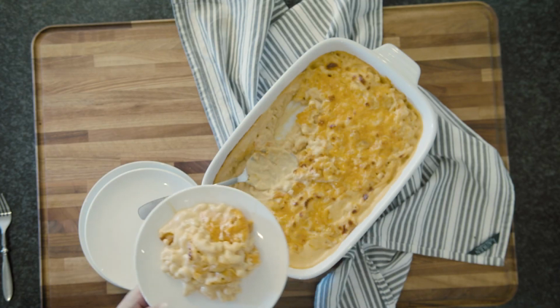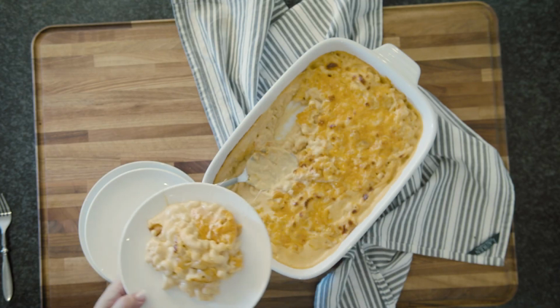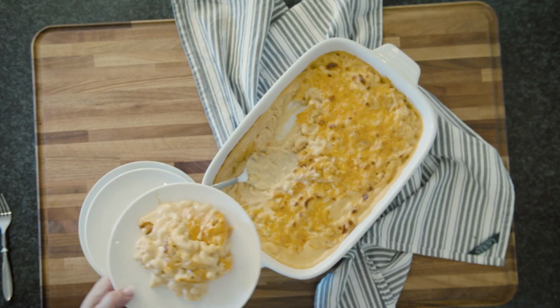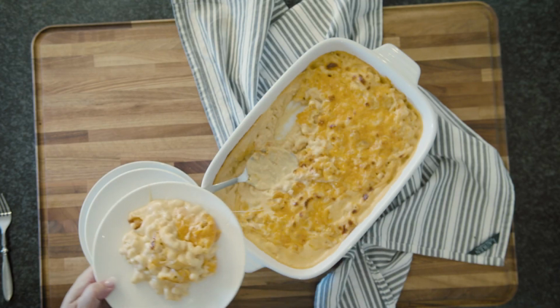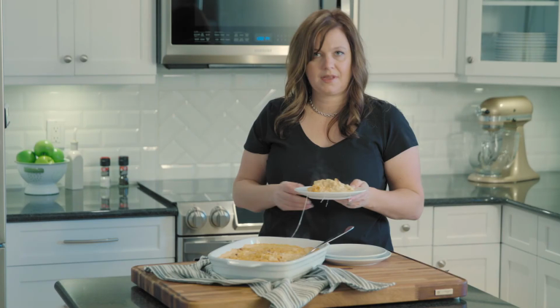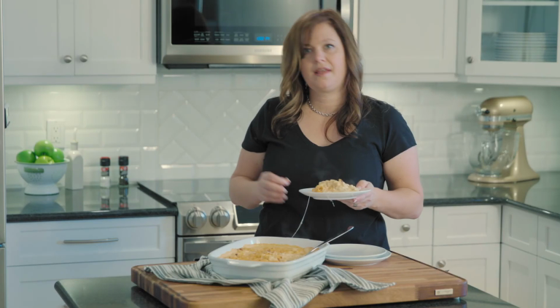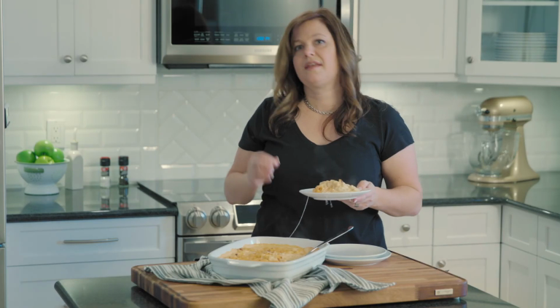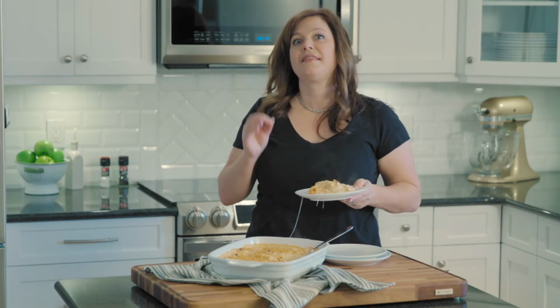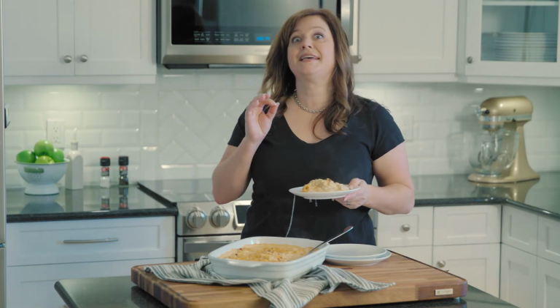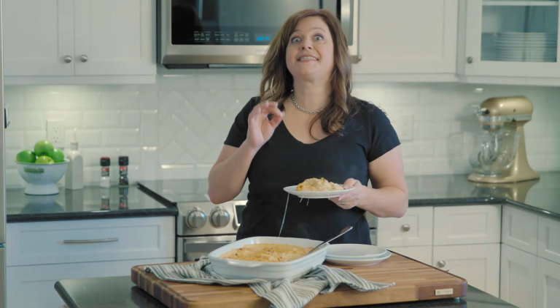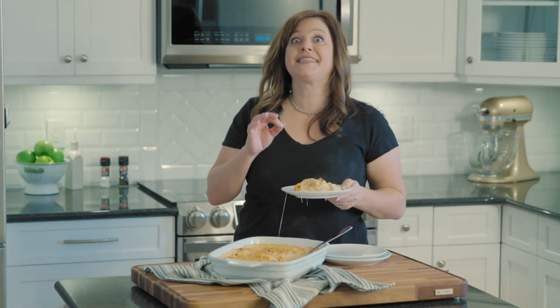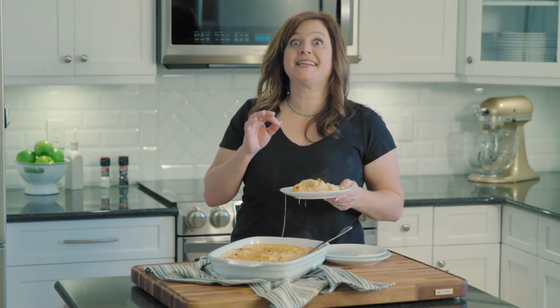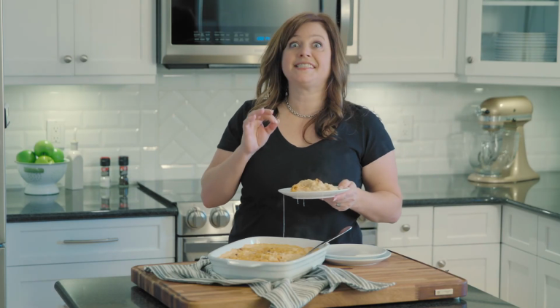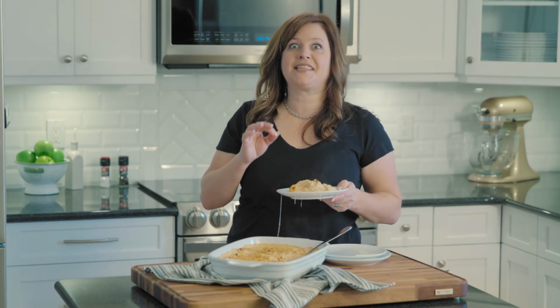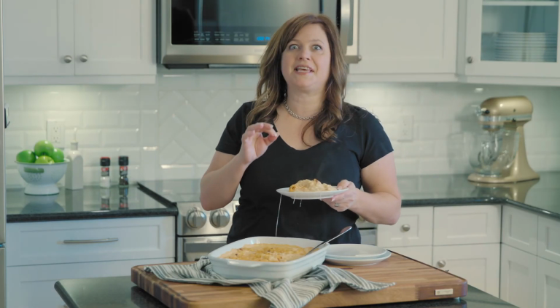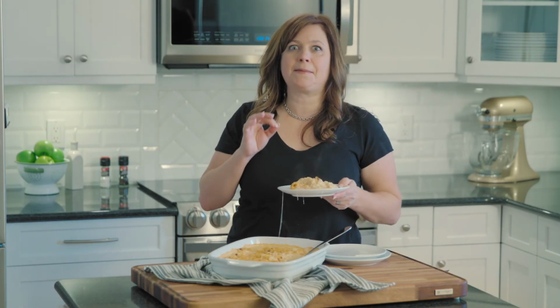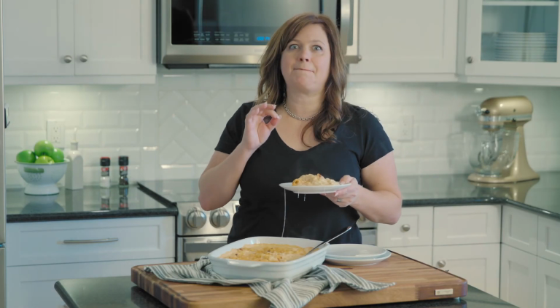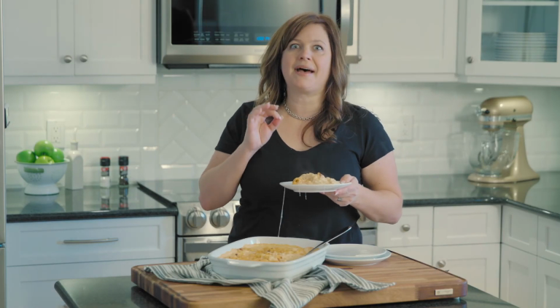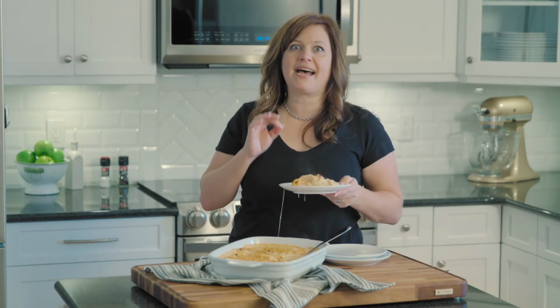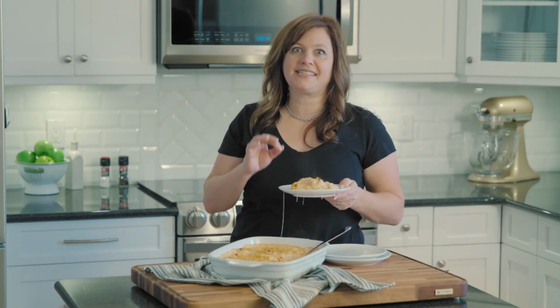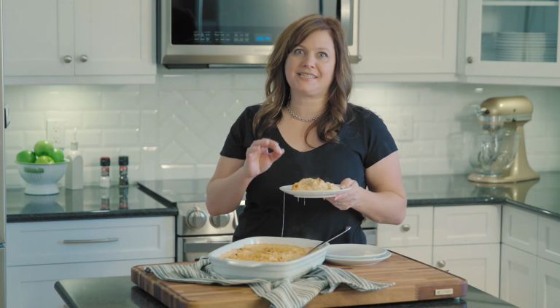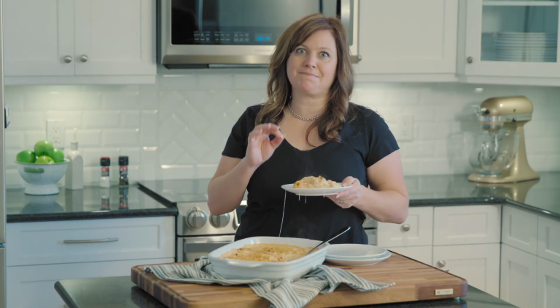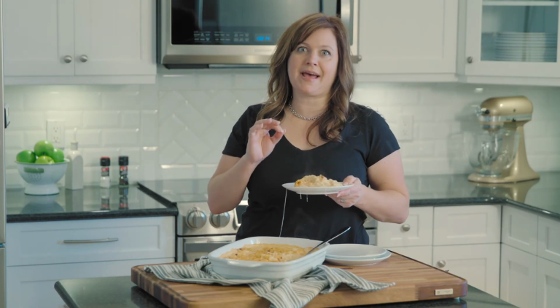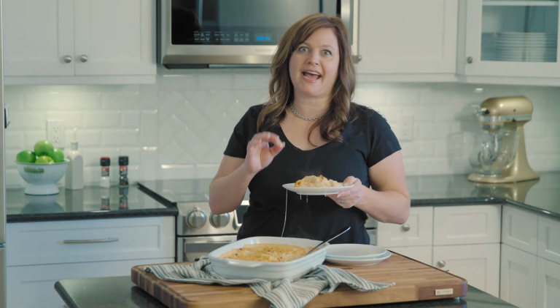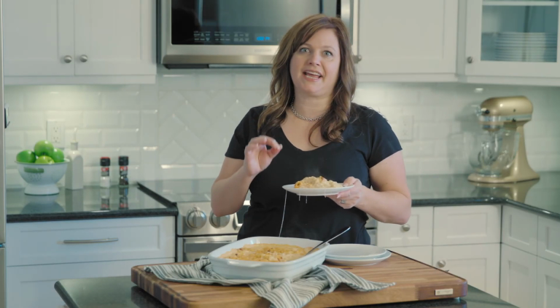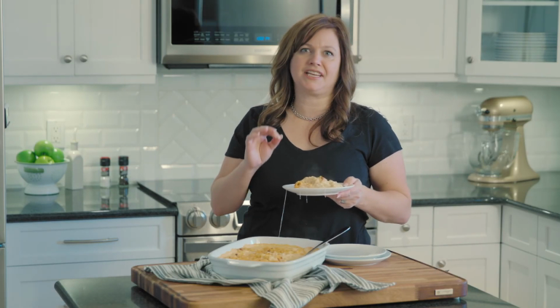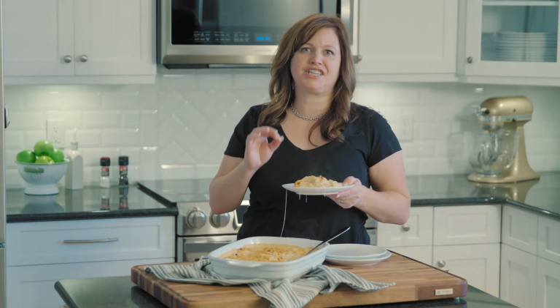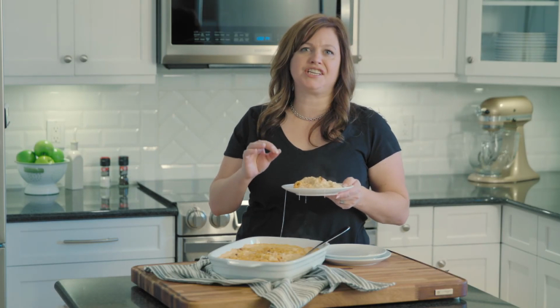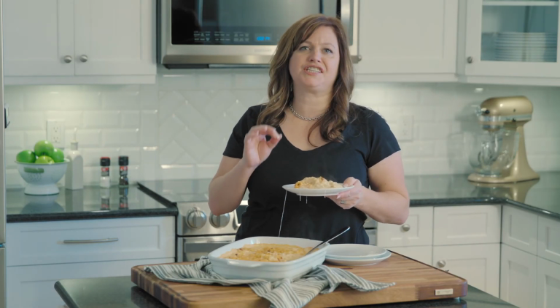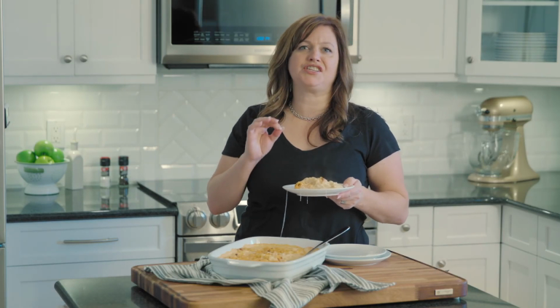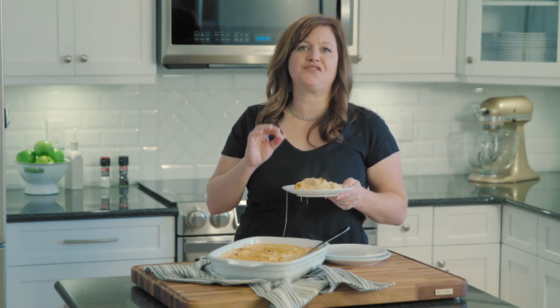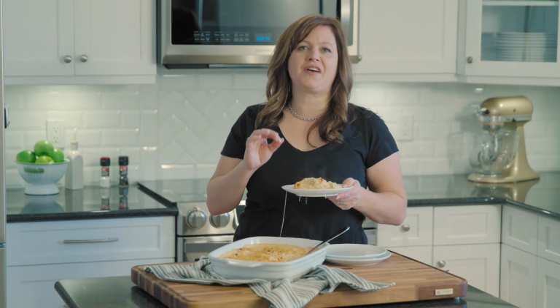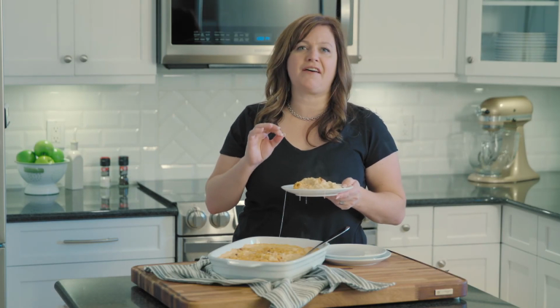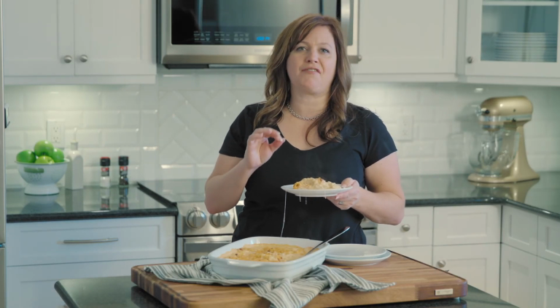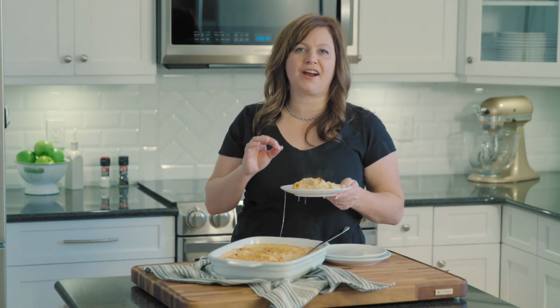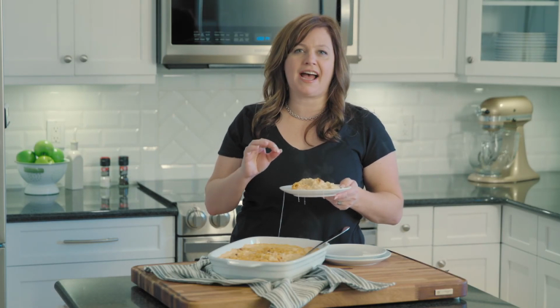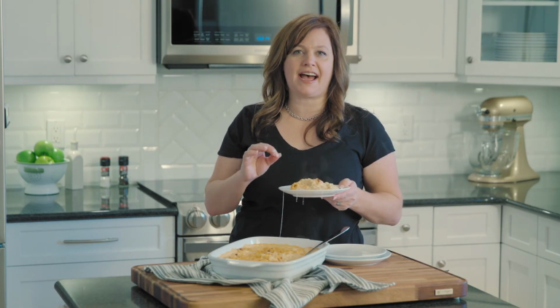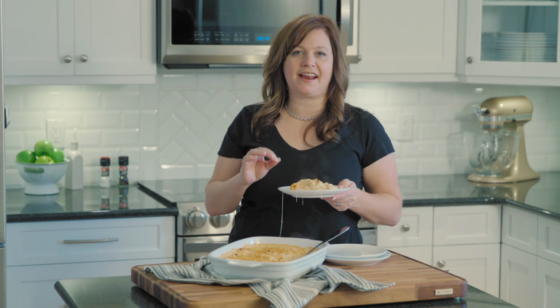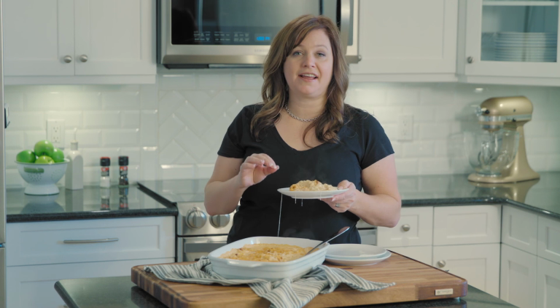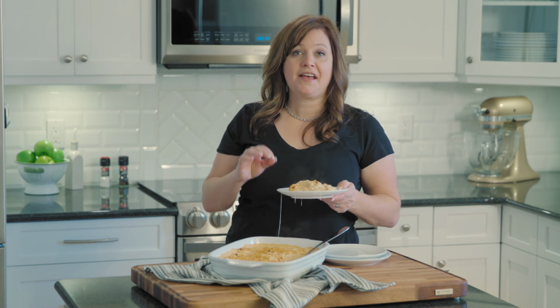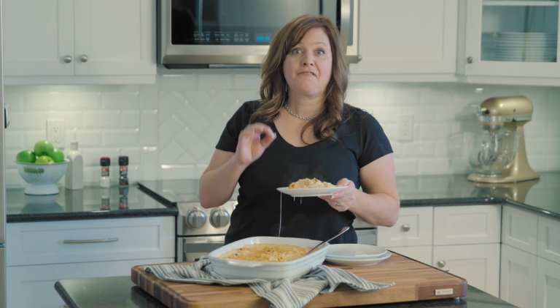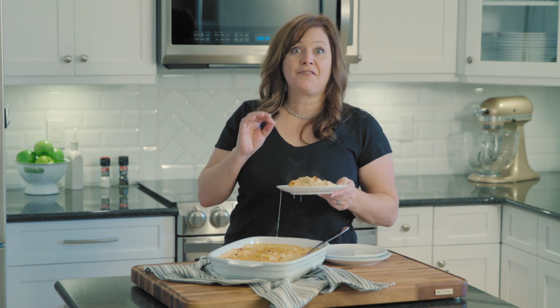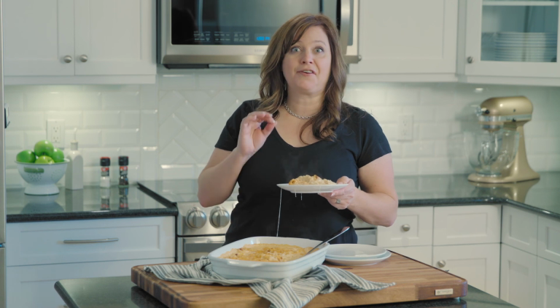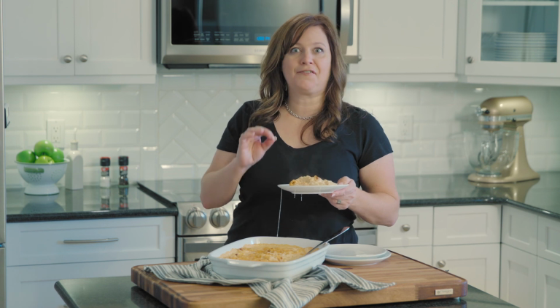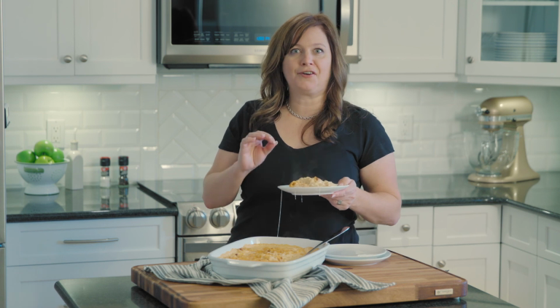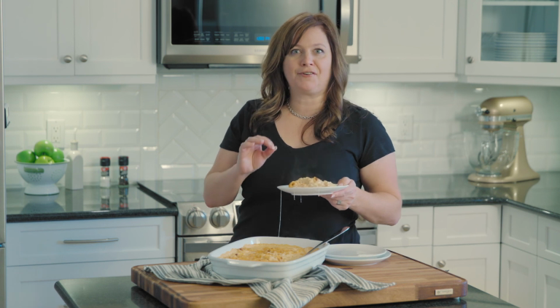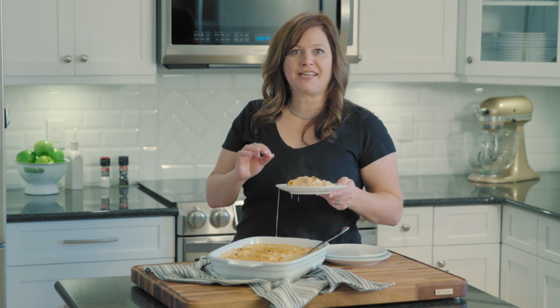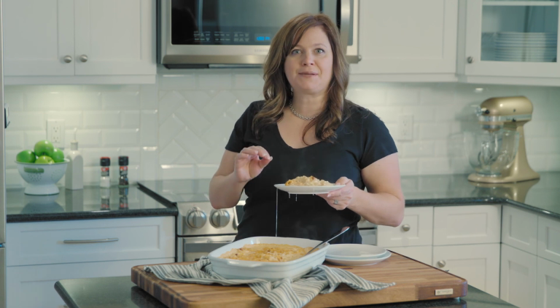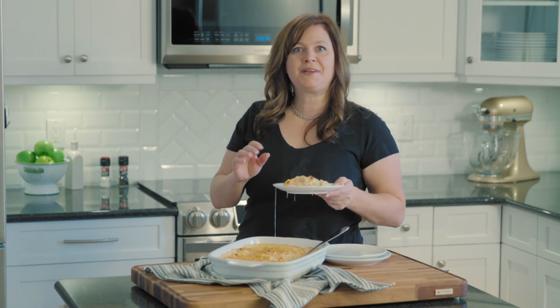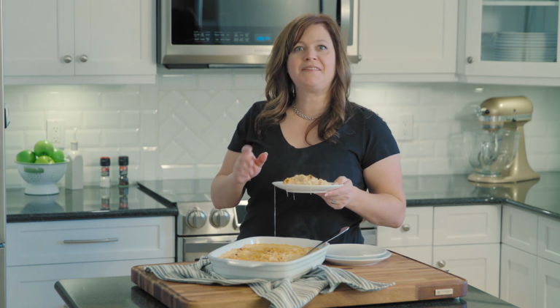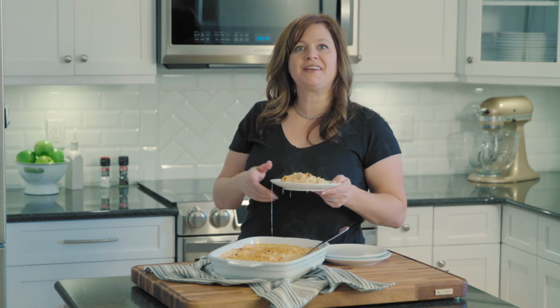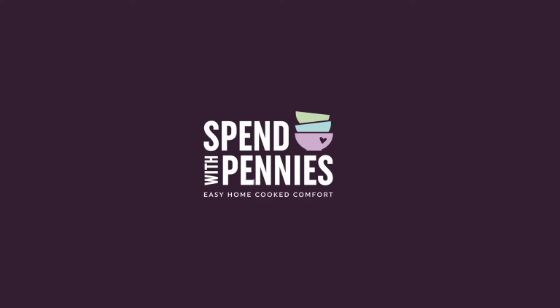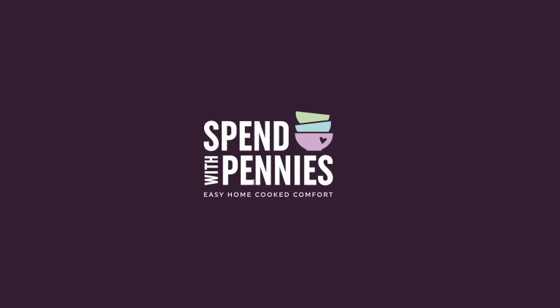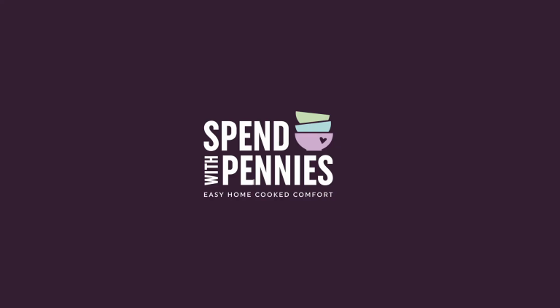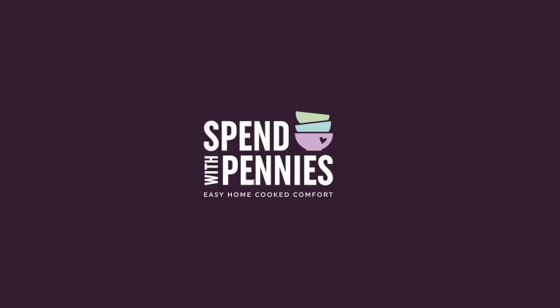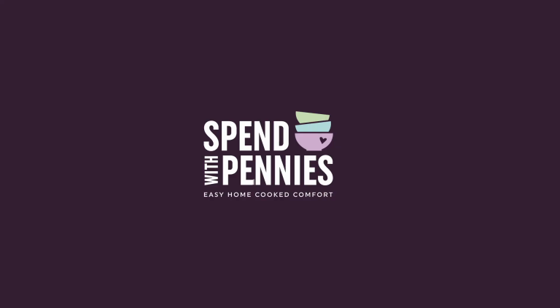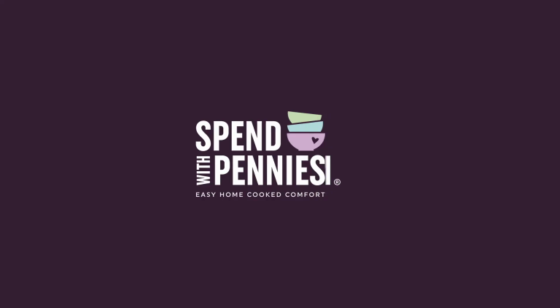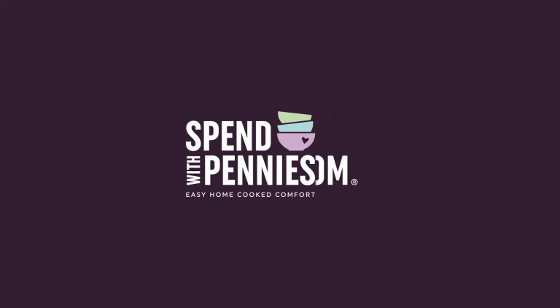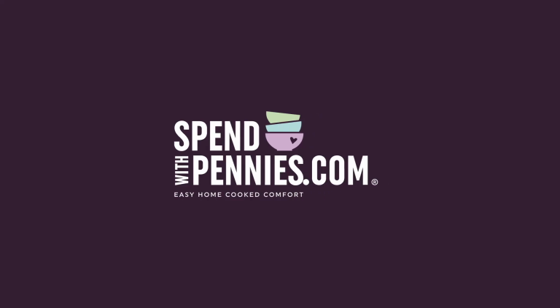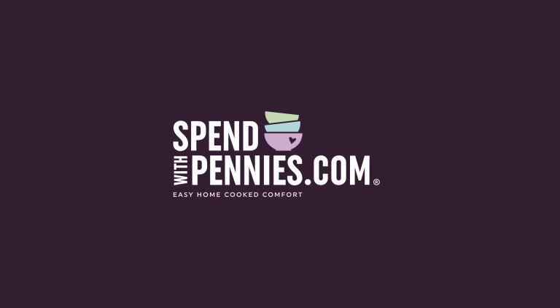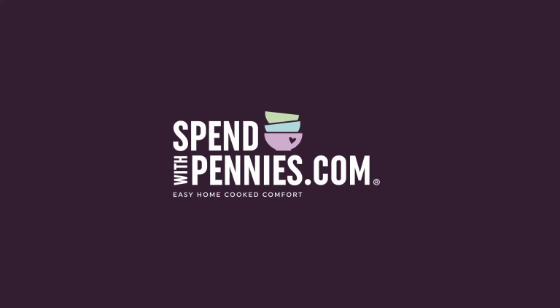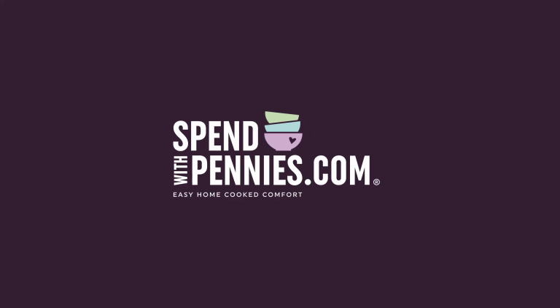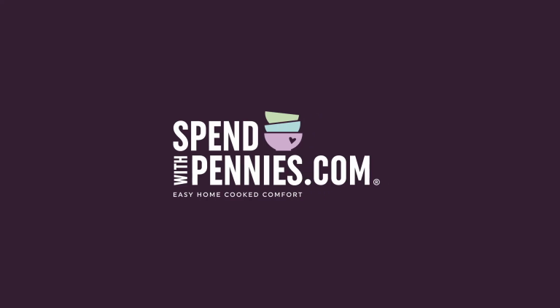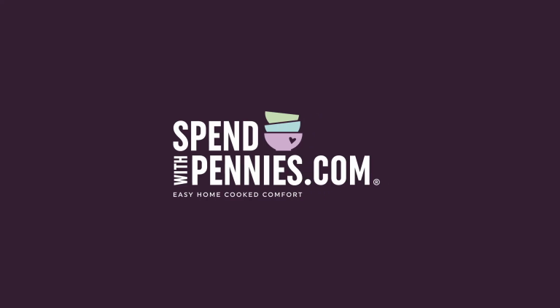This is the best mac and cheese you've ever had. For the full recipe, visit spendwithpennies.com.